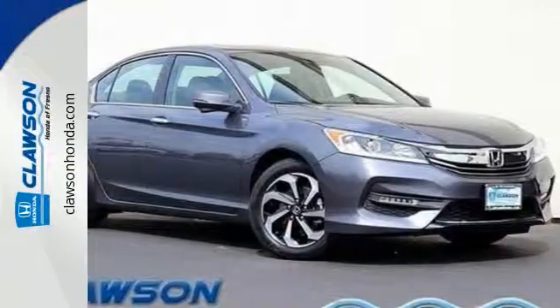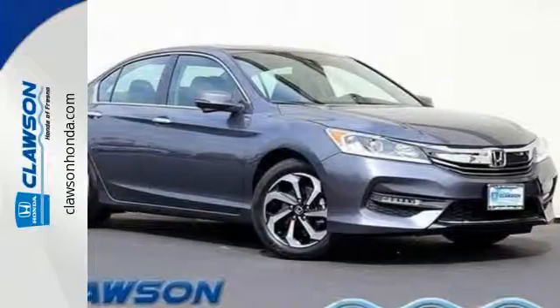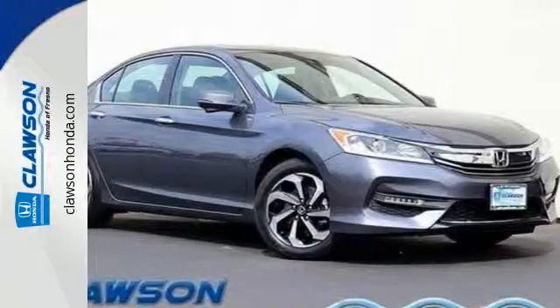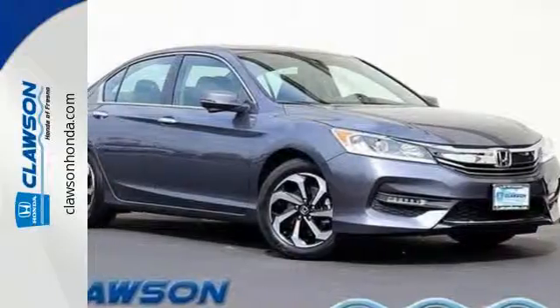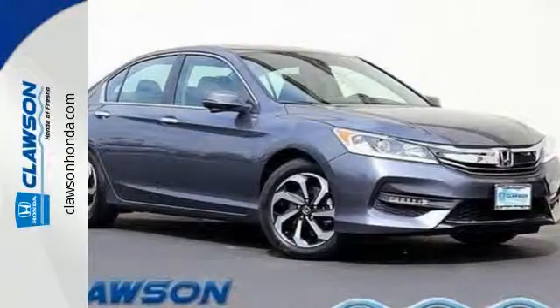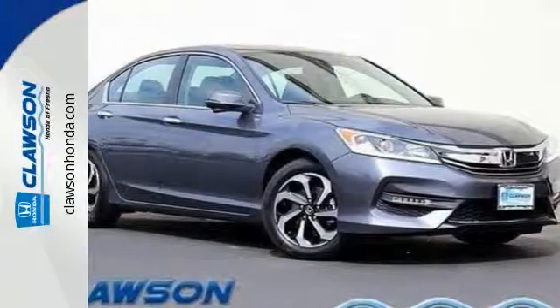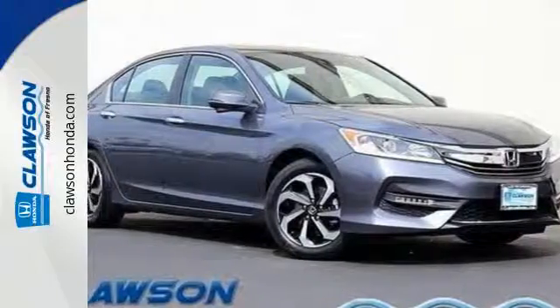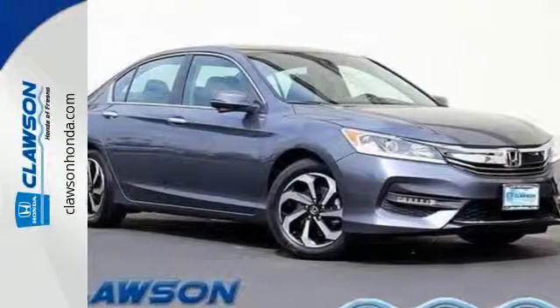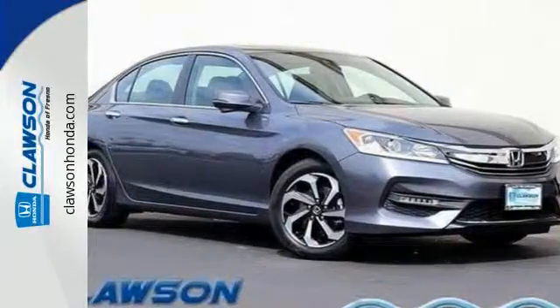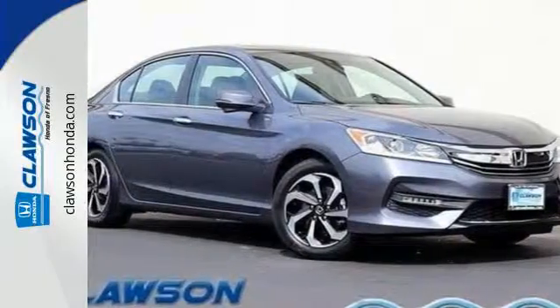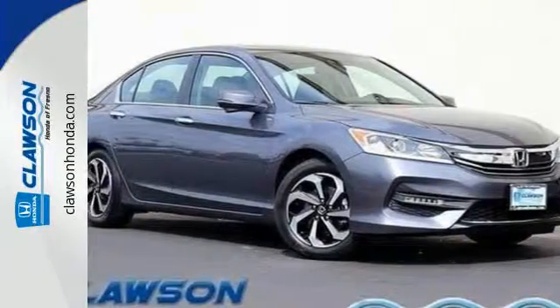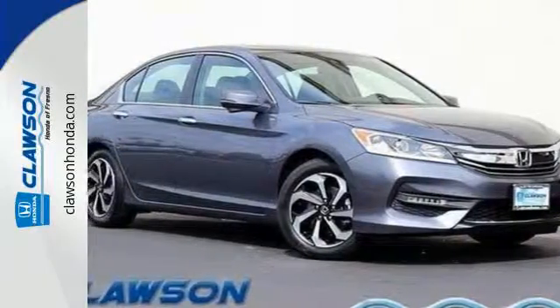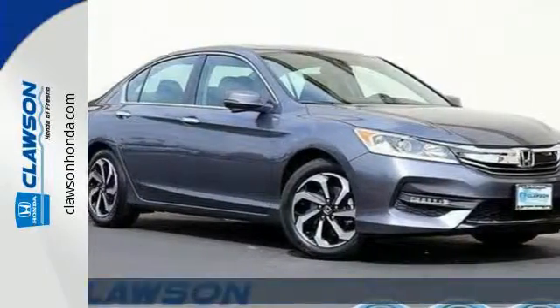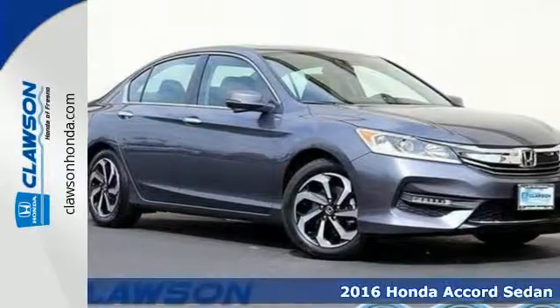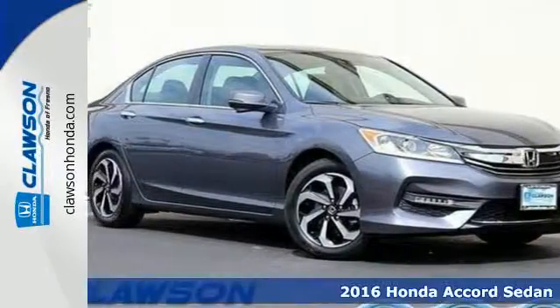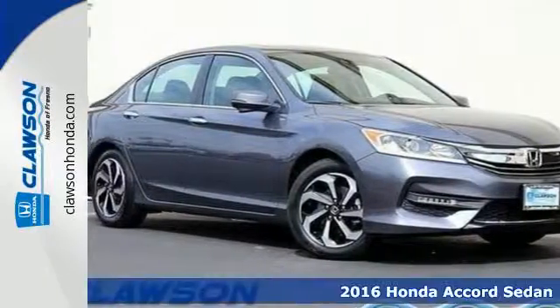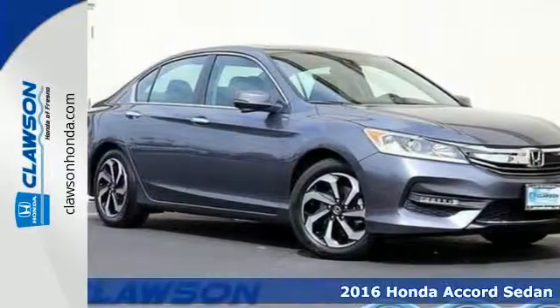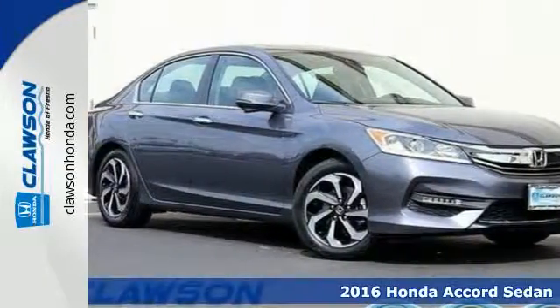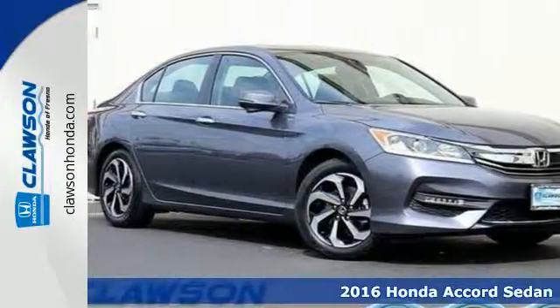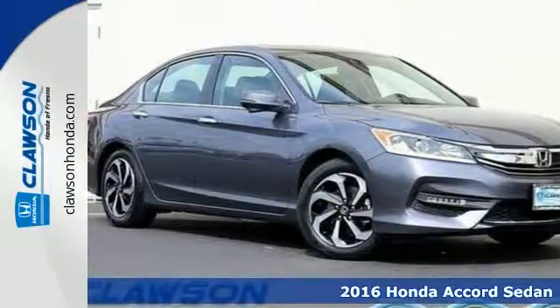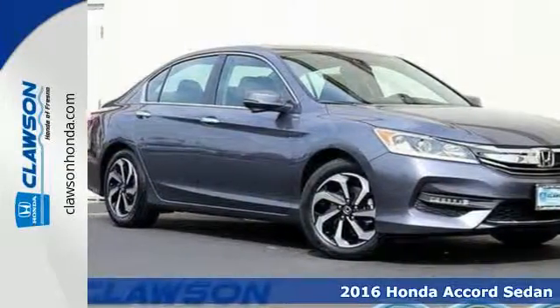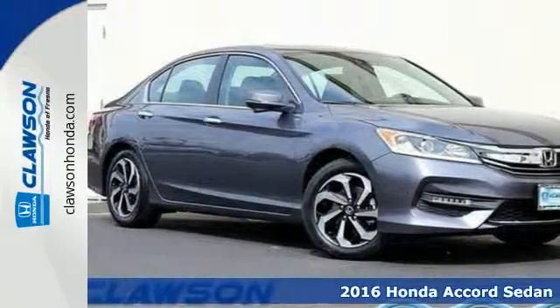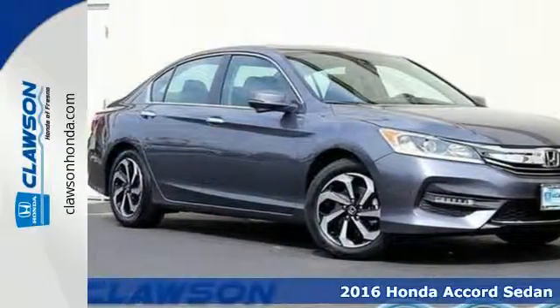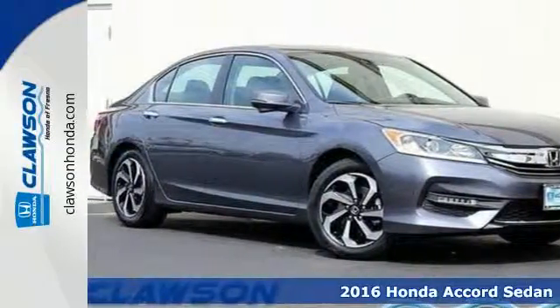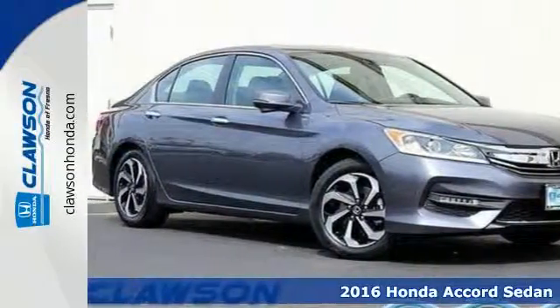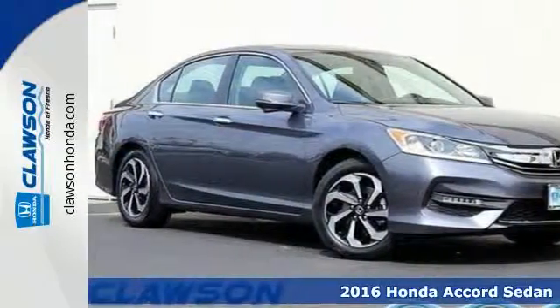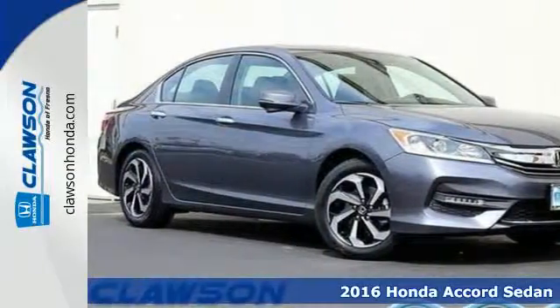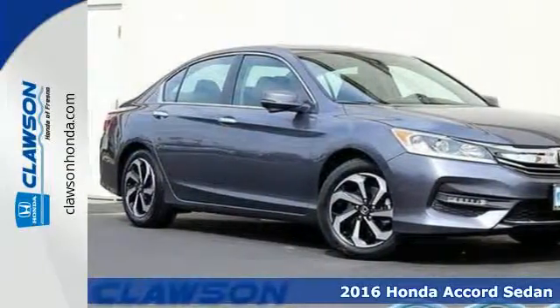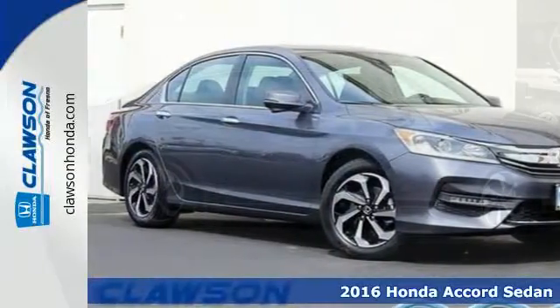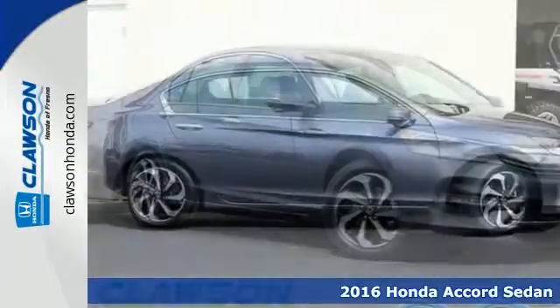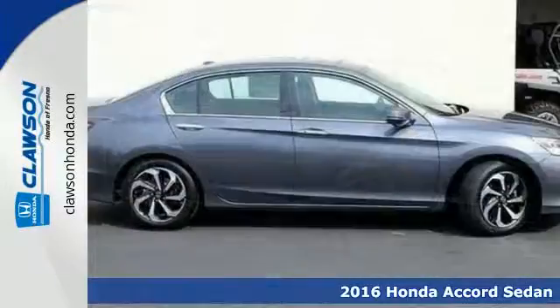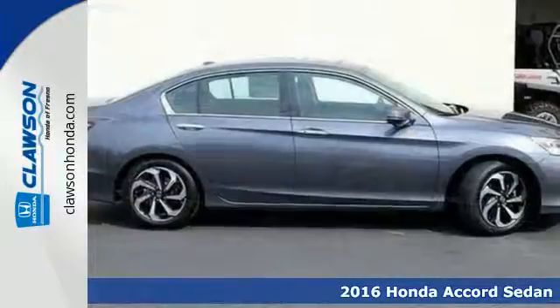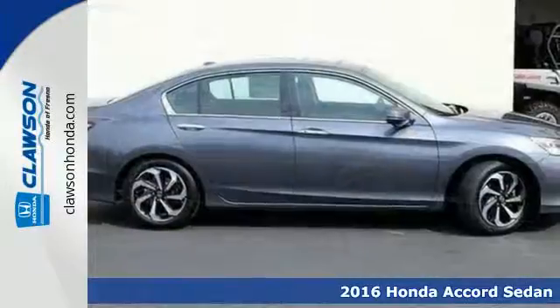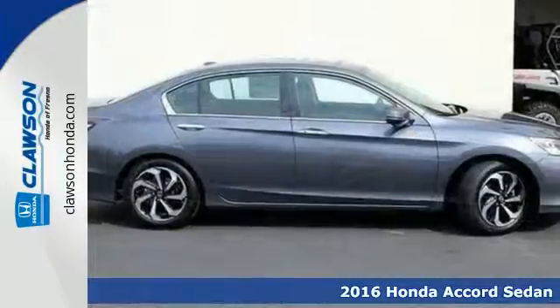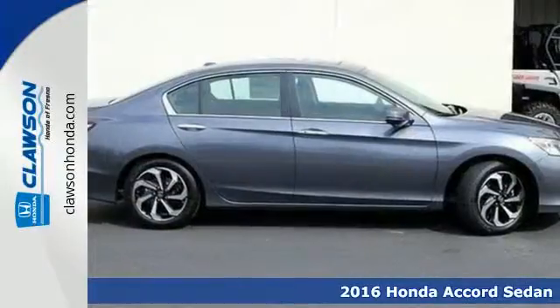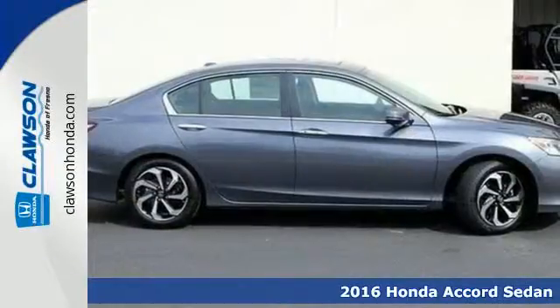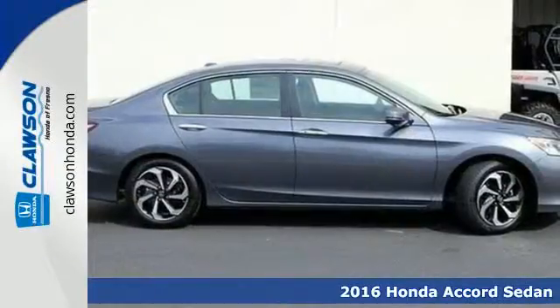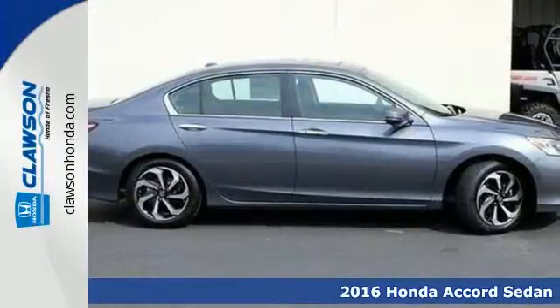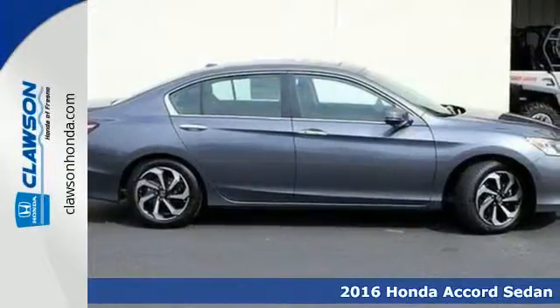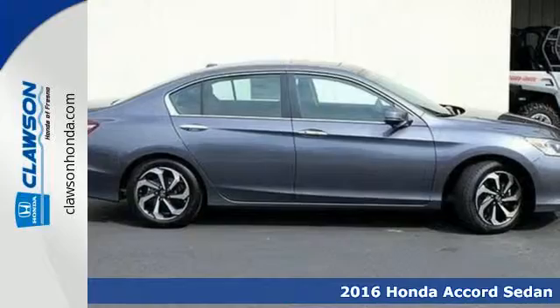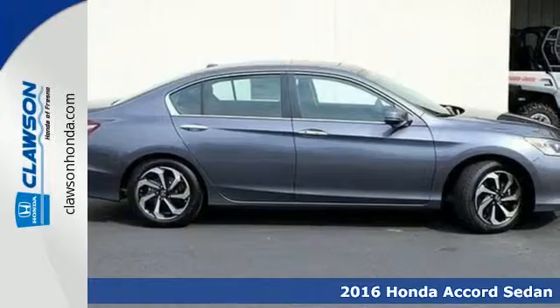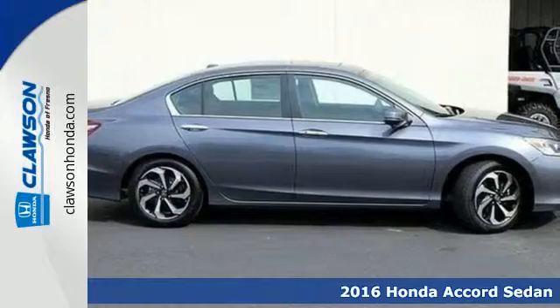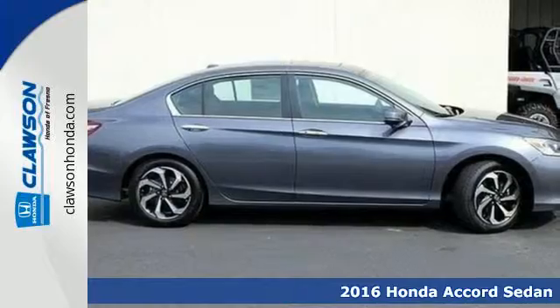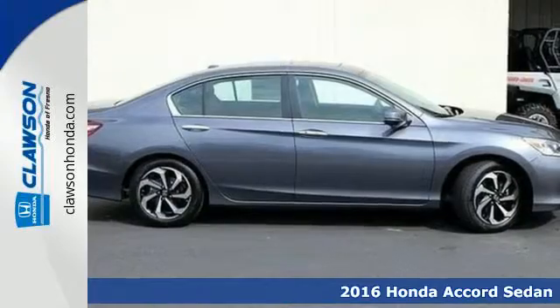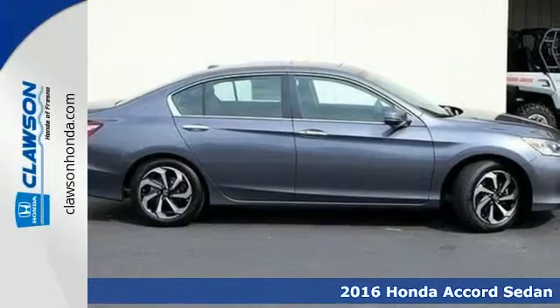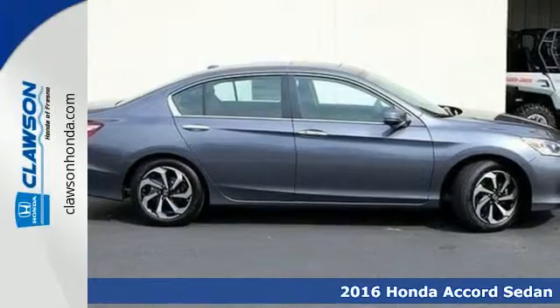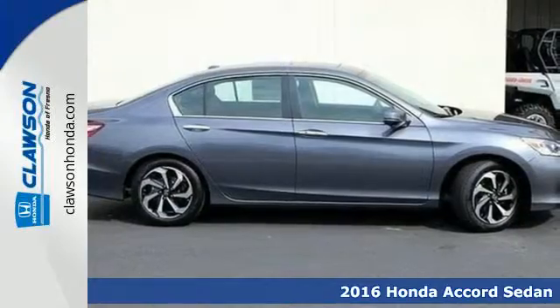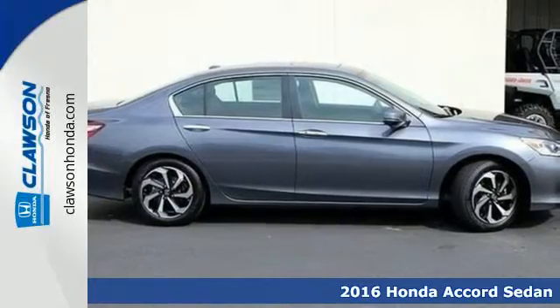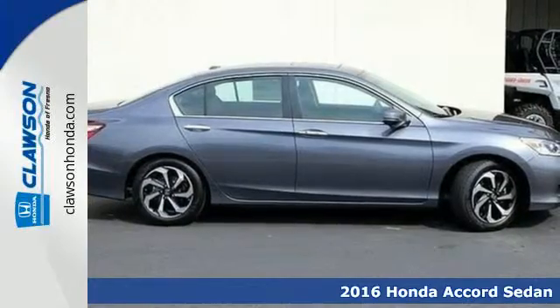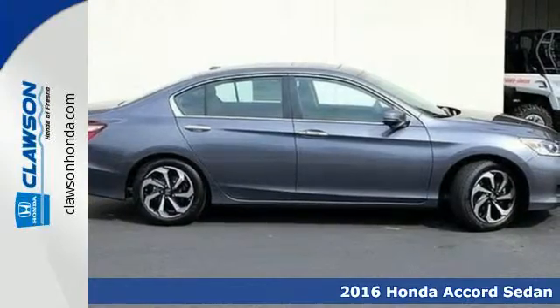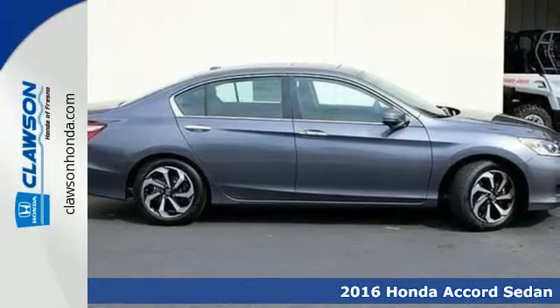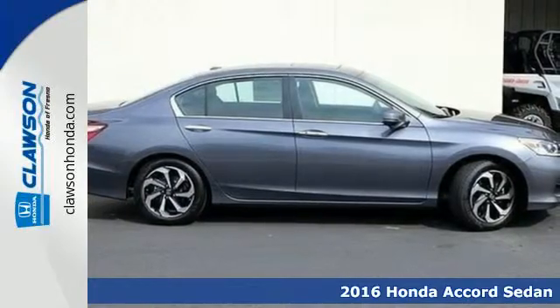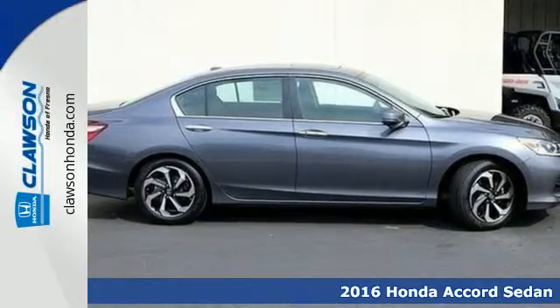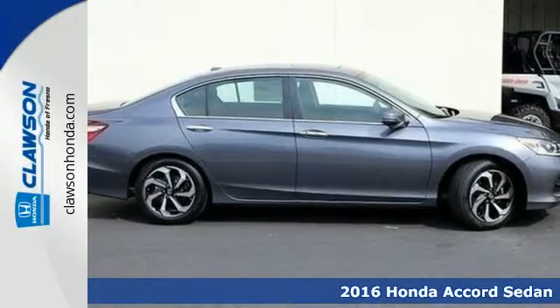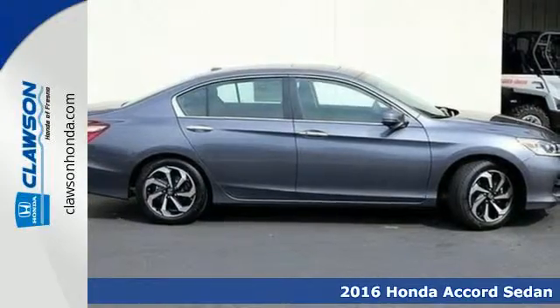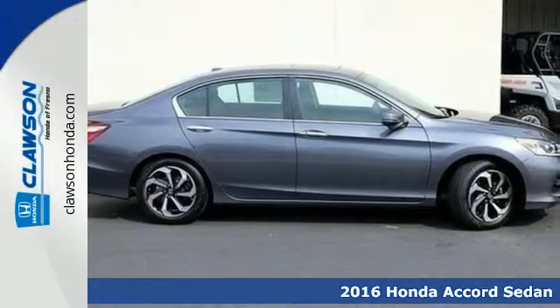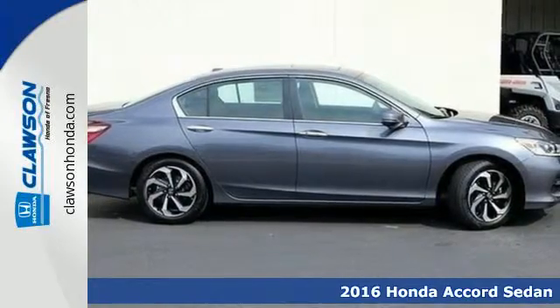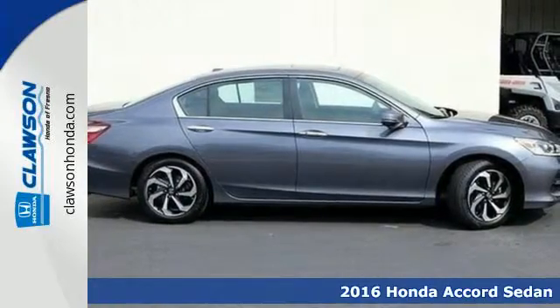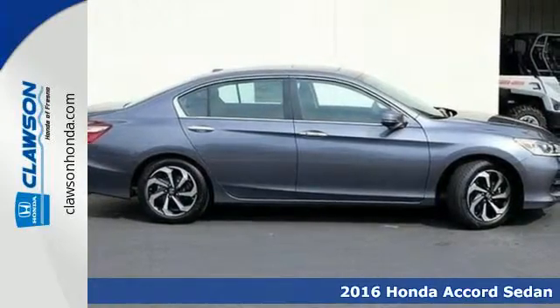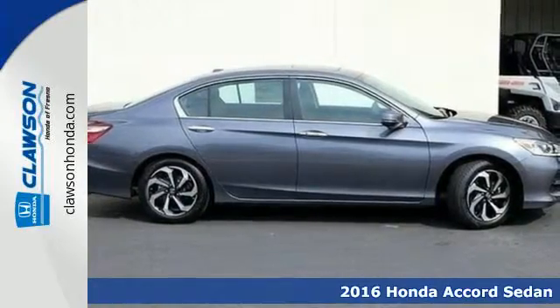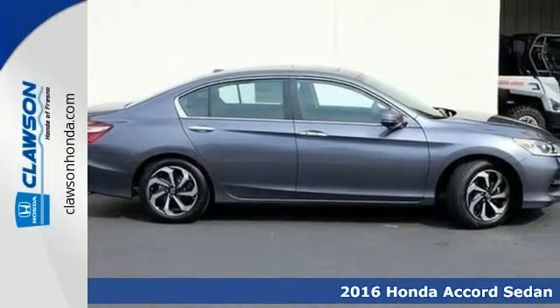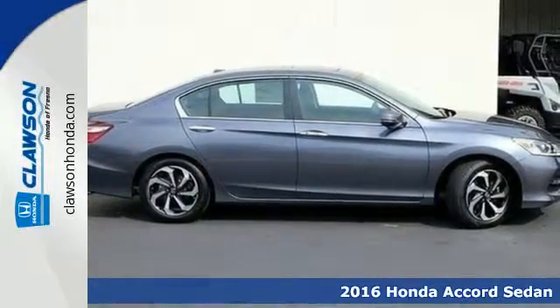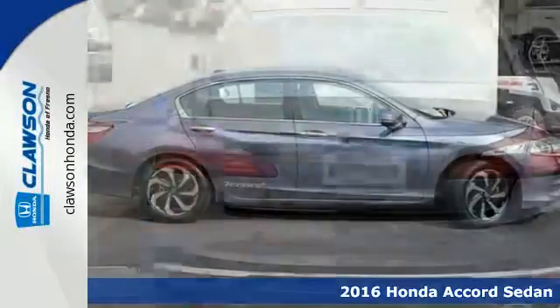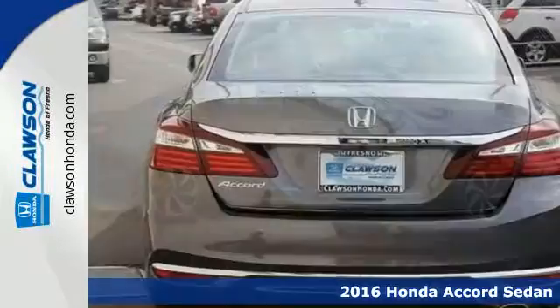It's a 2016 Honda Accord. Be prepared to emerge every day with head-turning looks, luxury, and good sense.